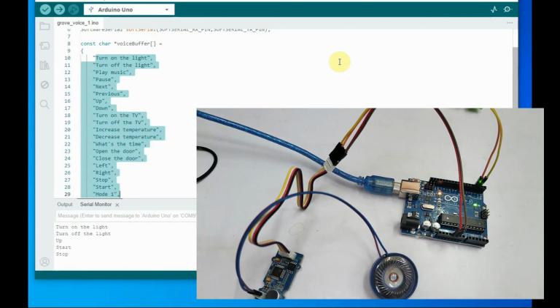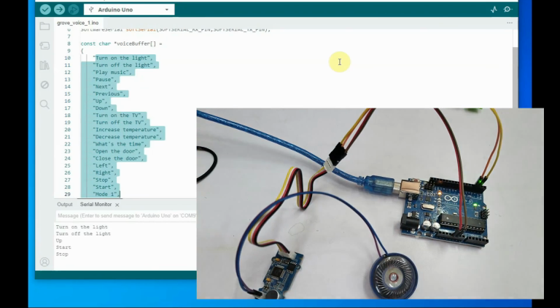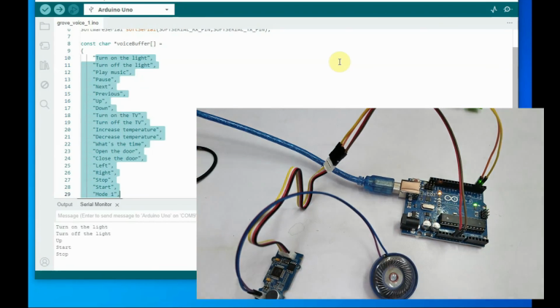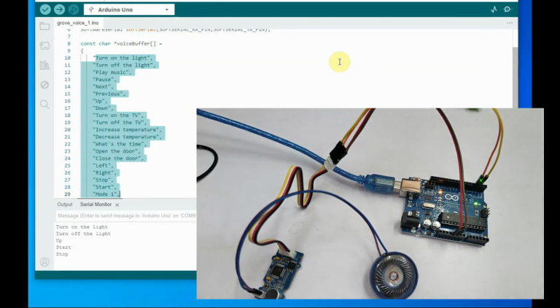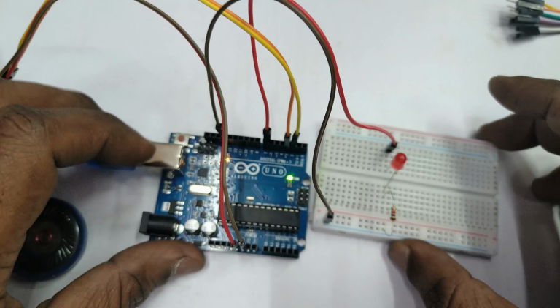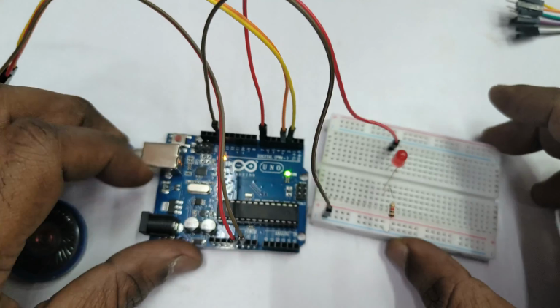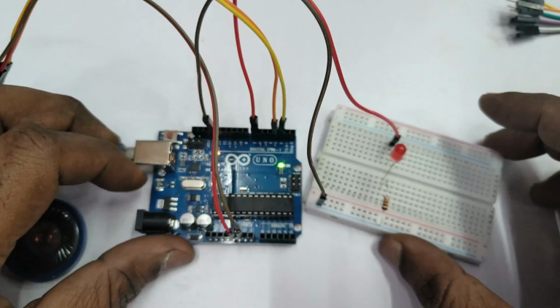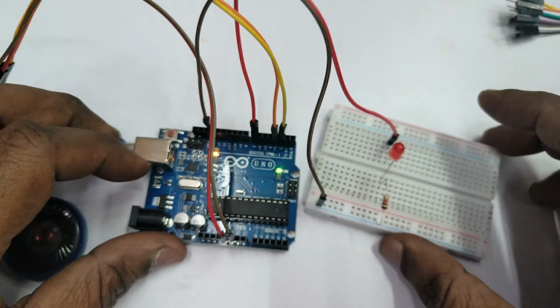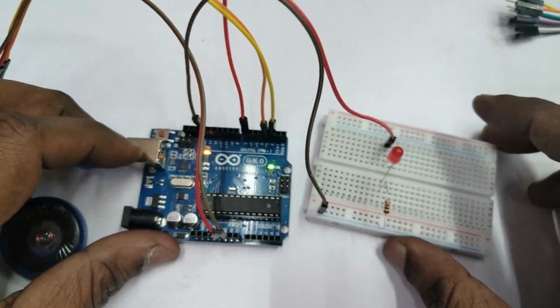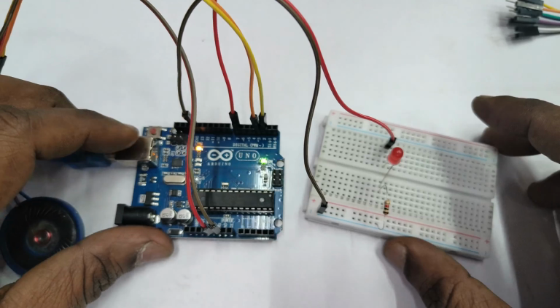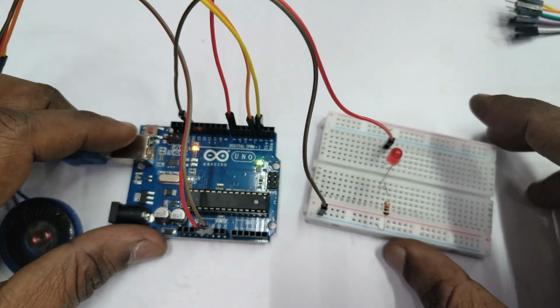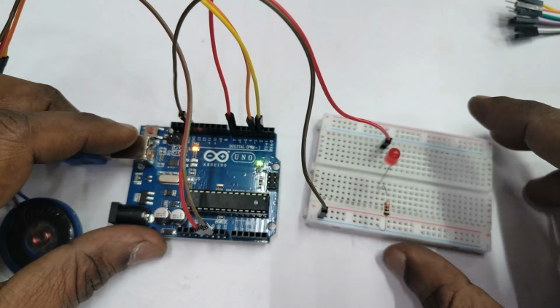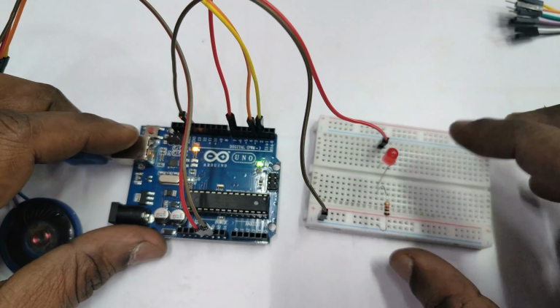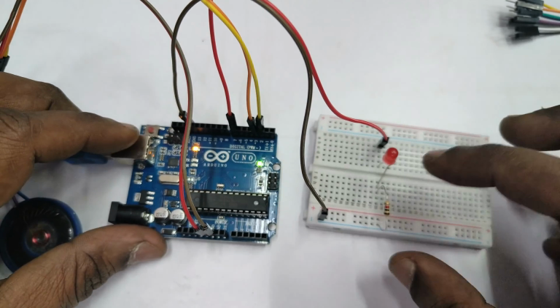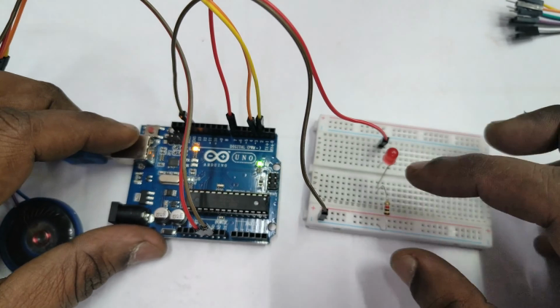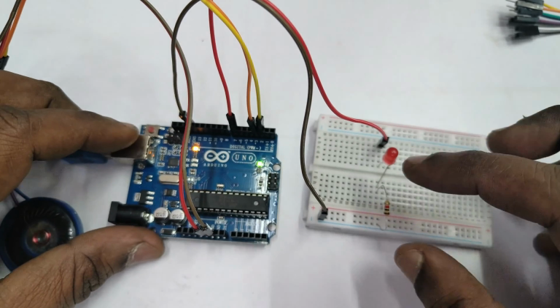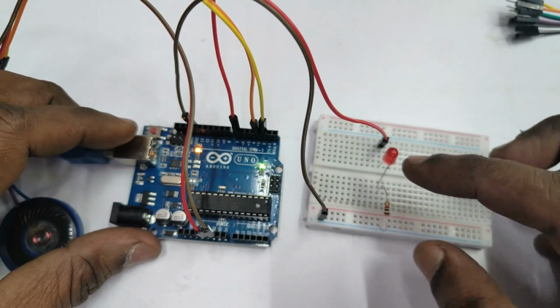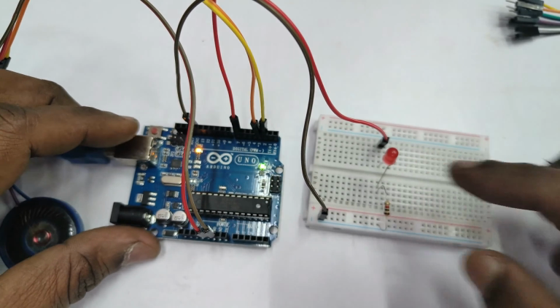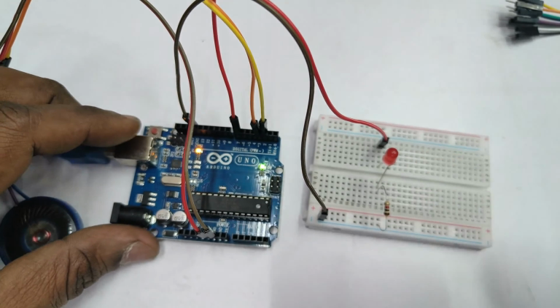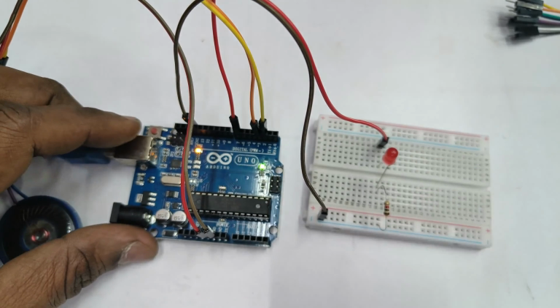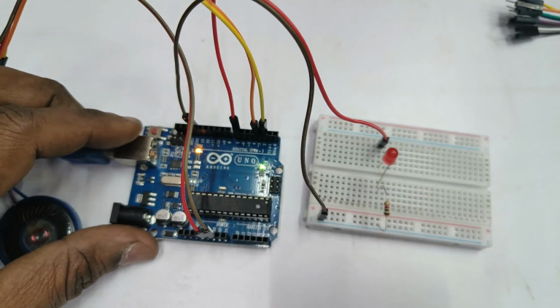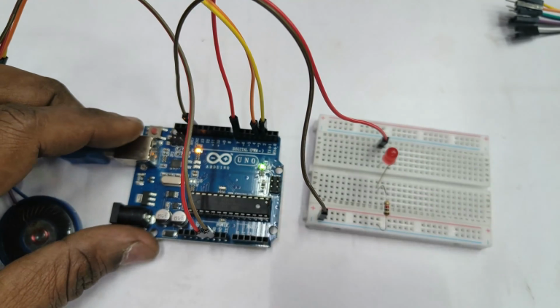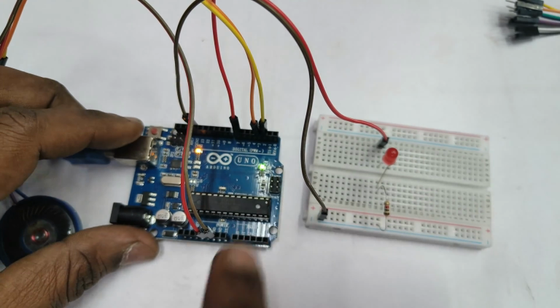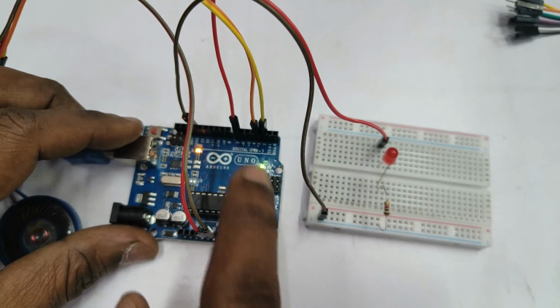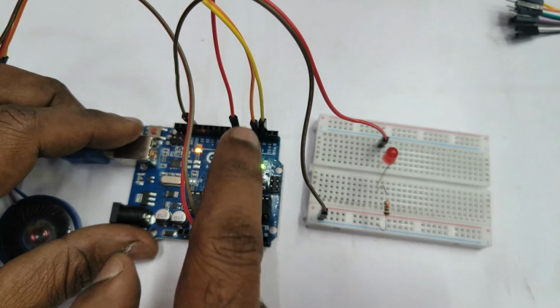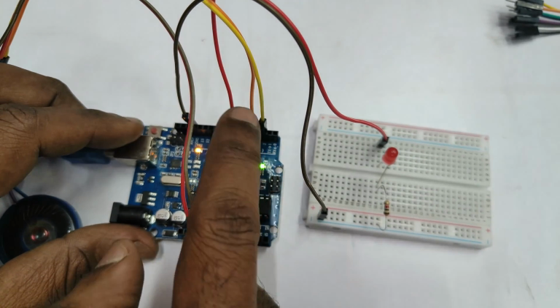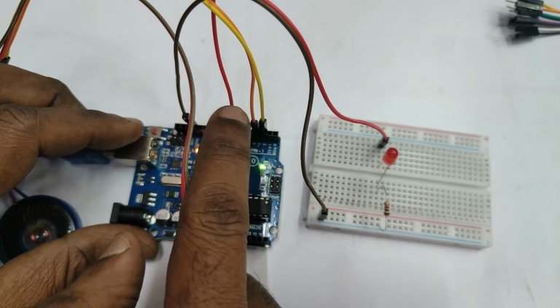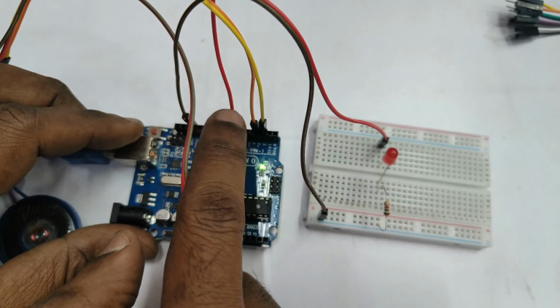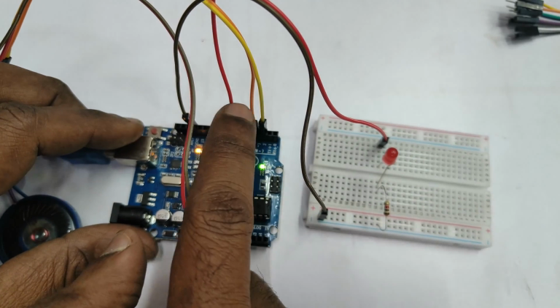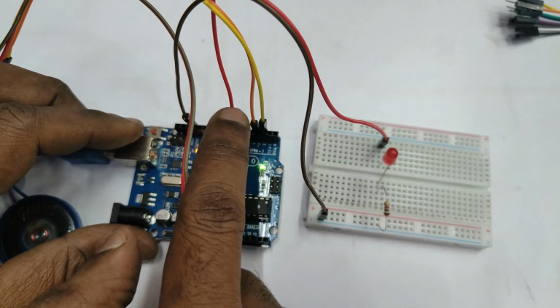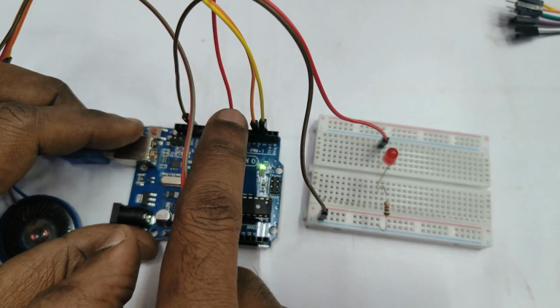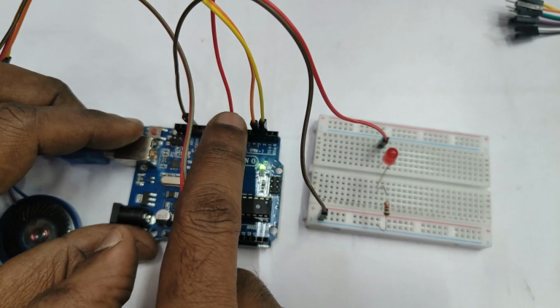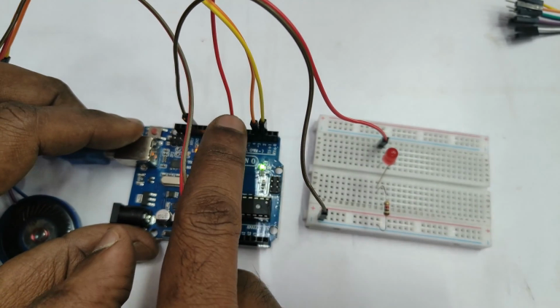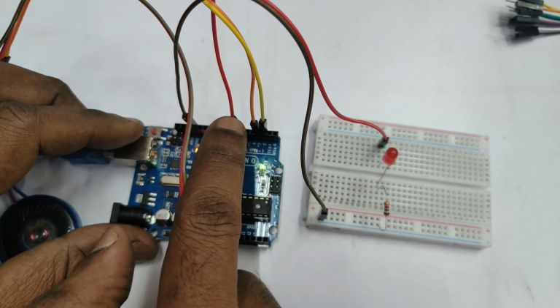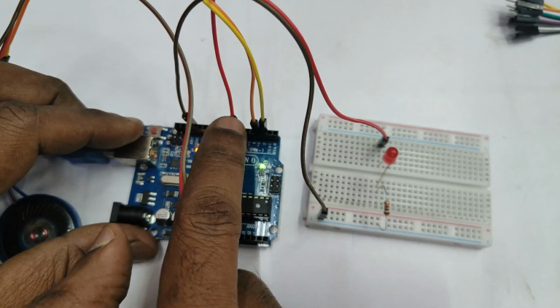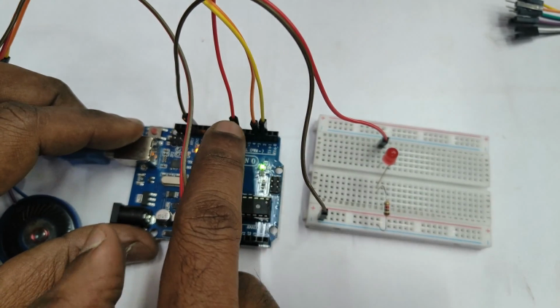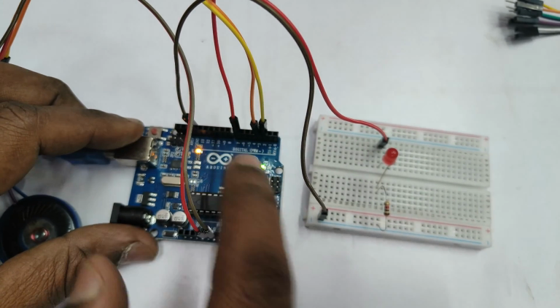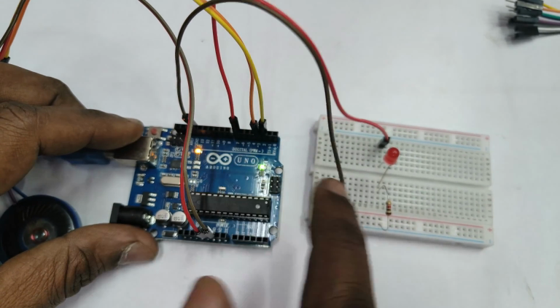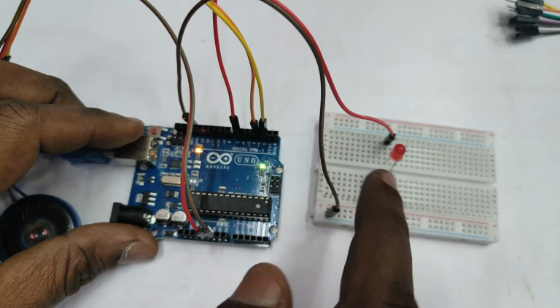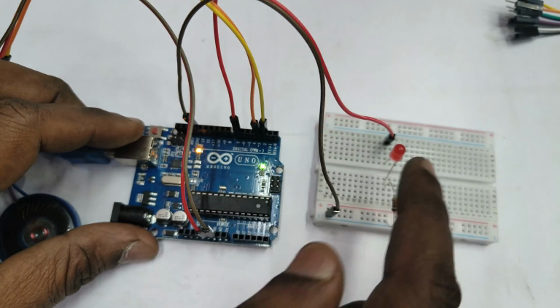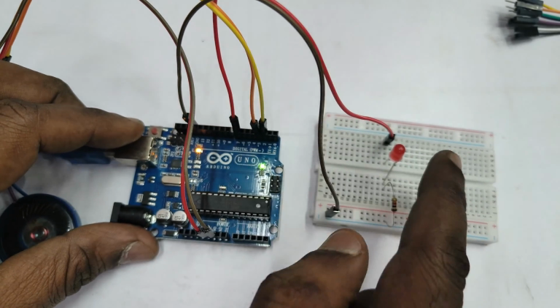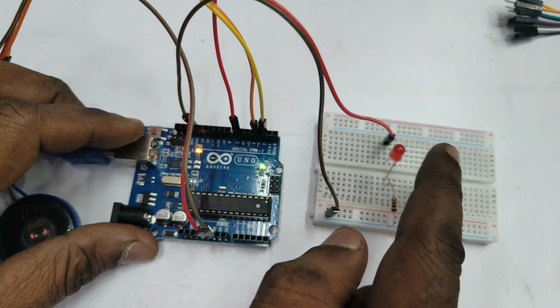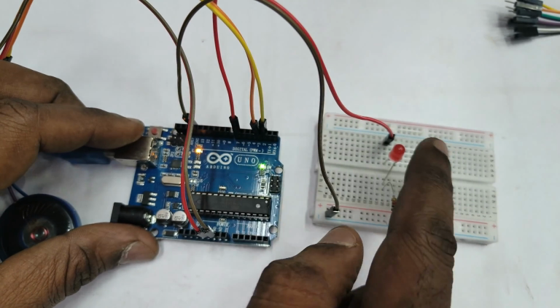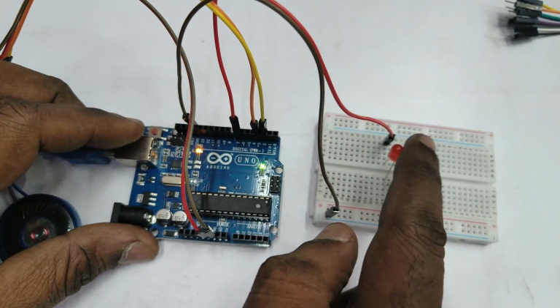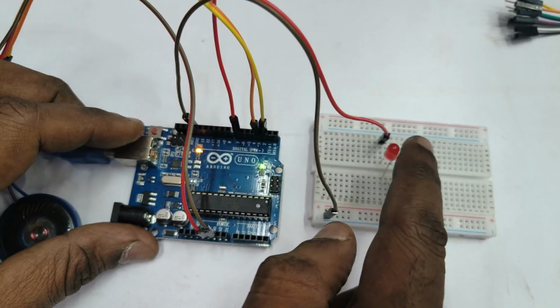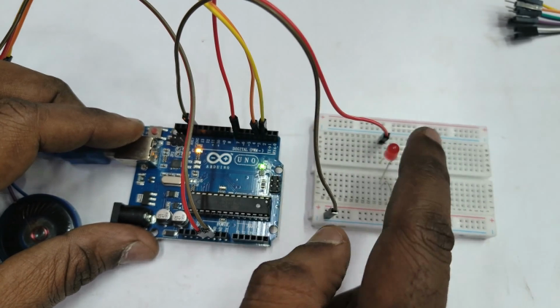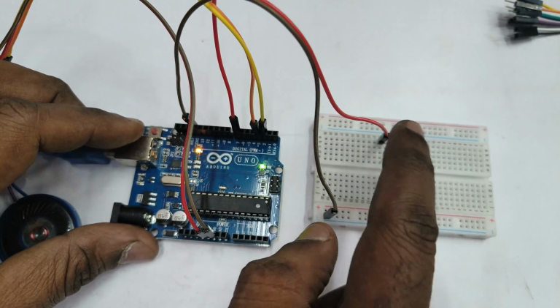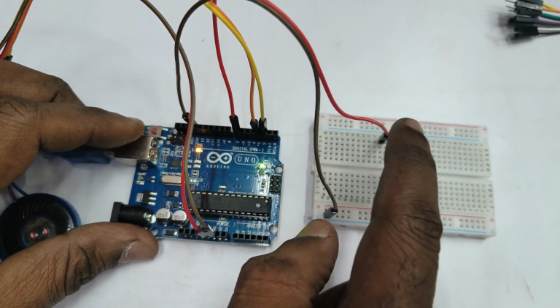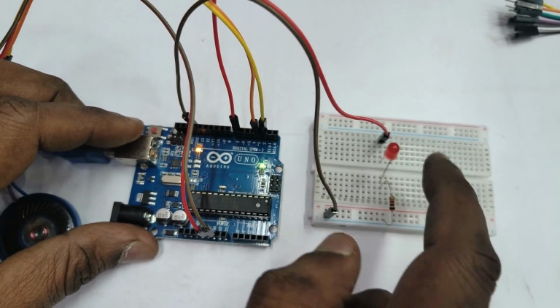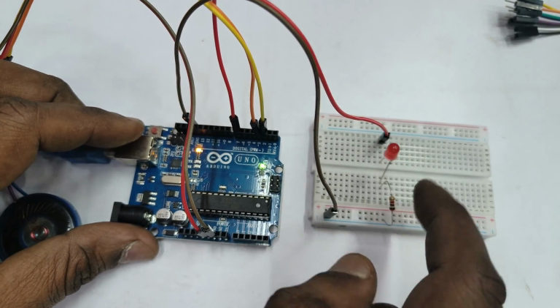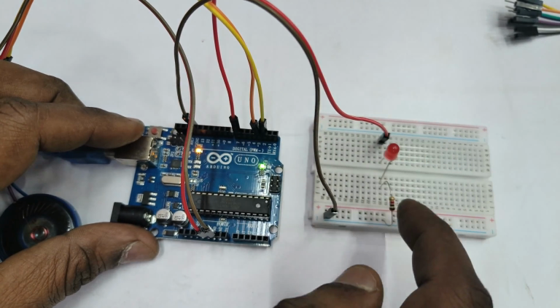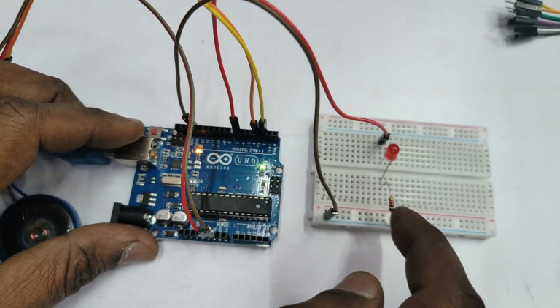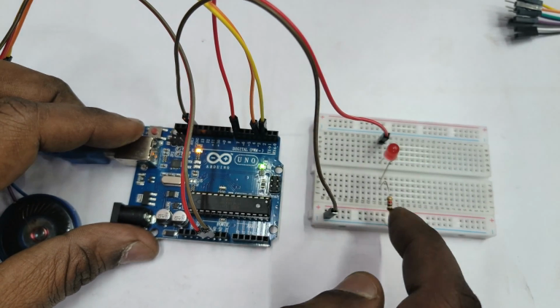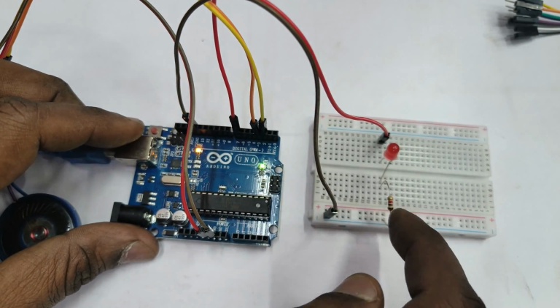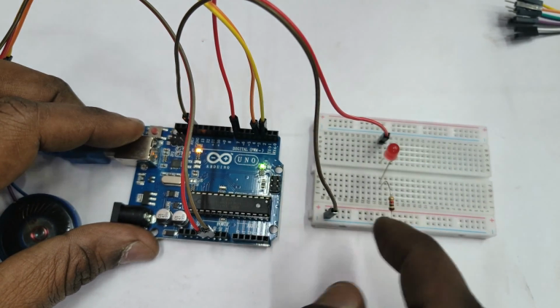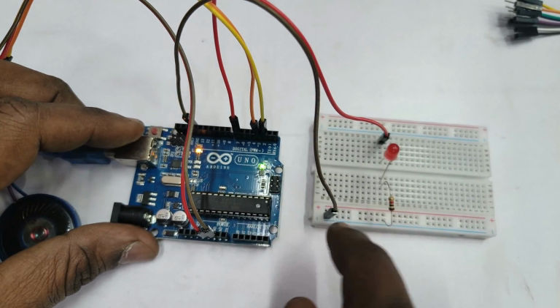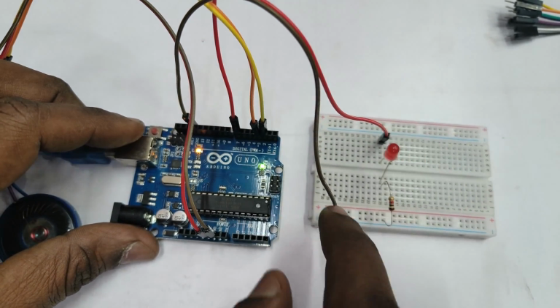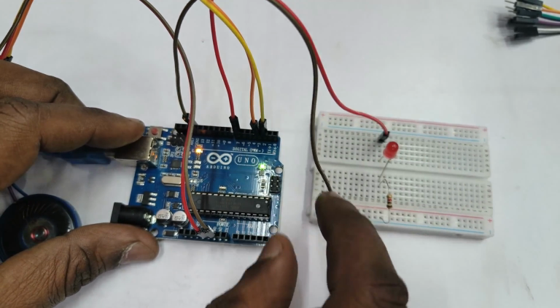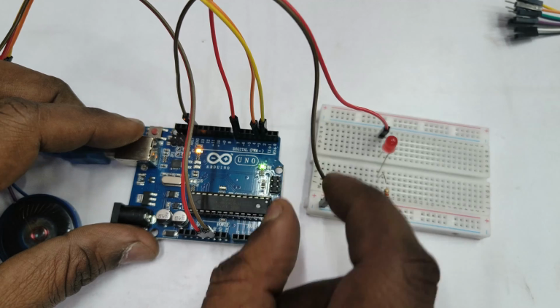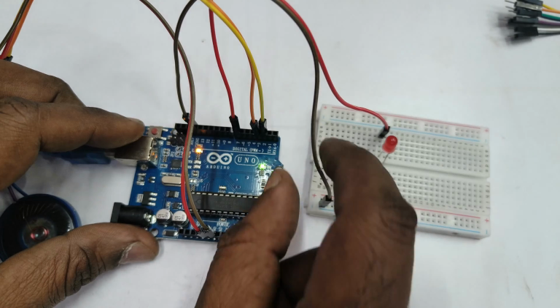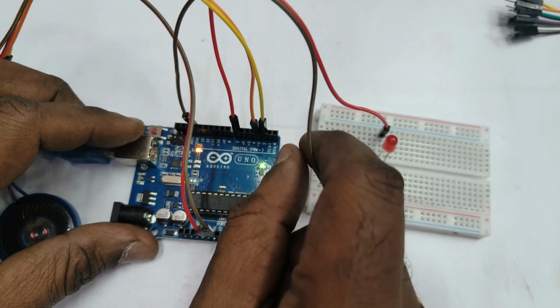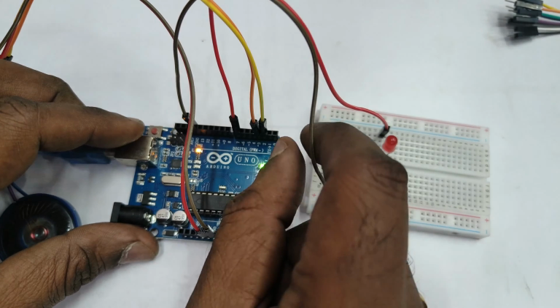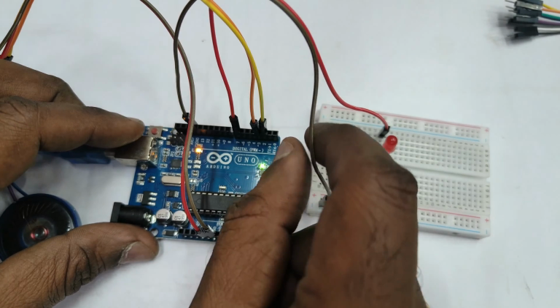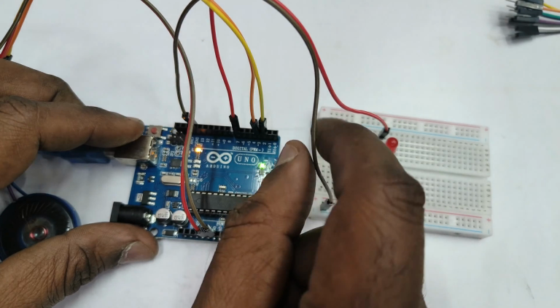The module wakes up on the Hisel command and the recognized command is confirmed. Now let us connect an LED to D7 through a resistor and control it using voice commands.